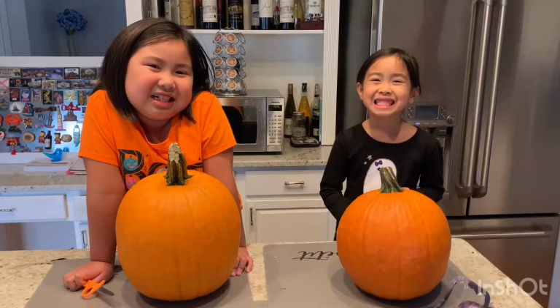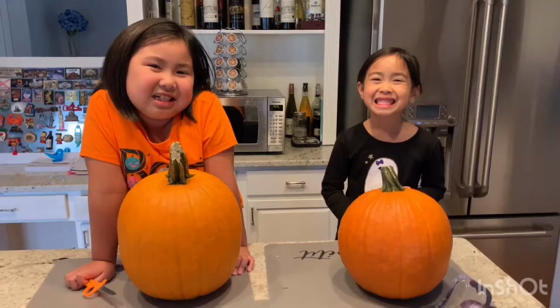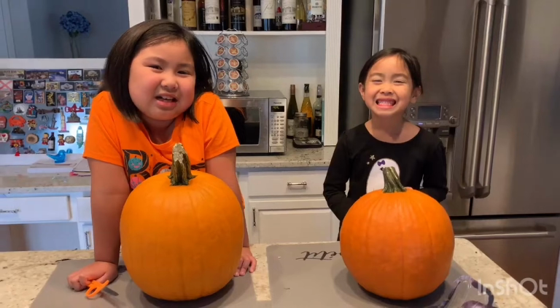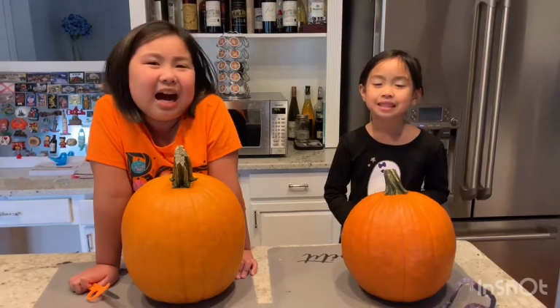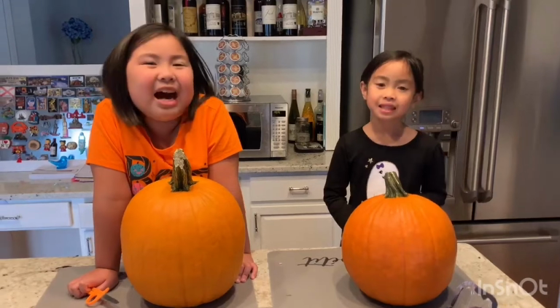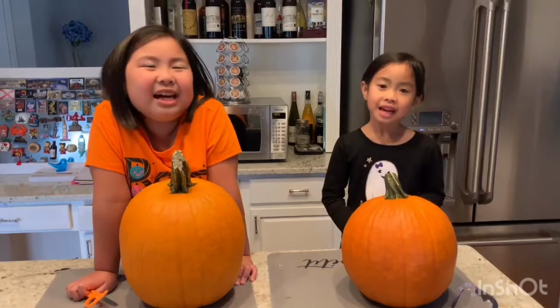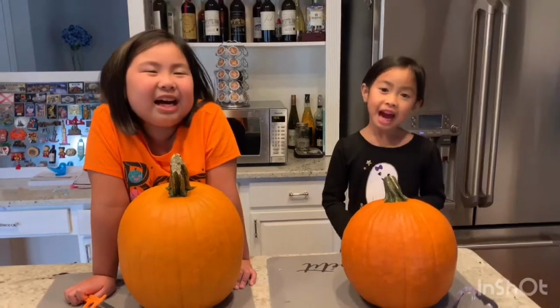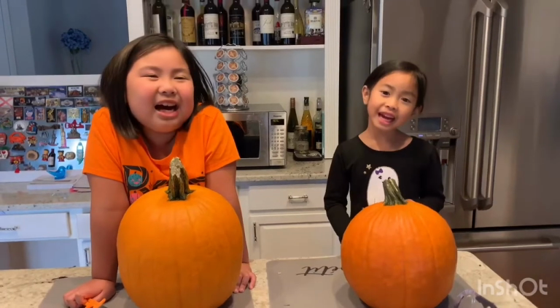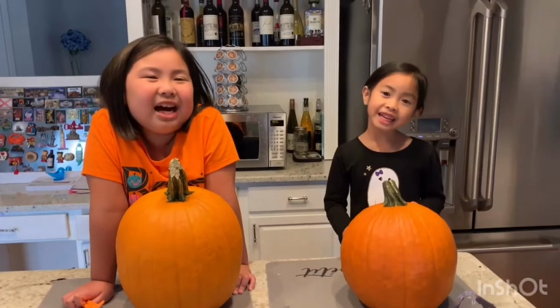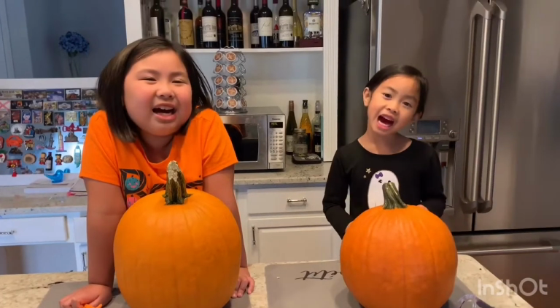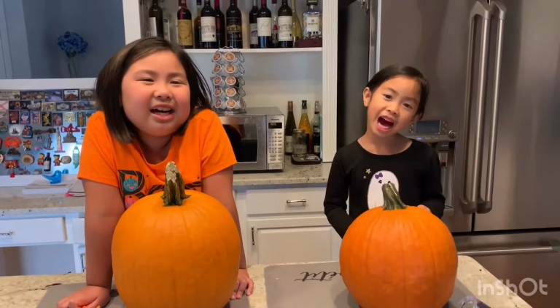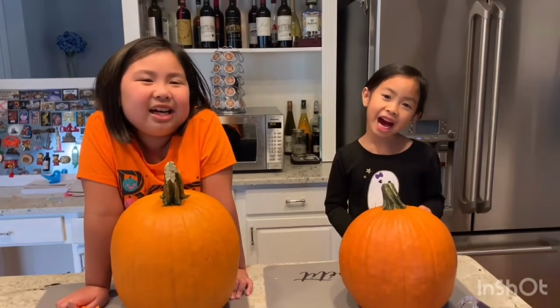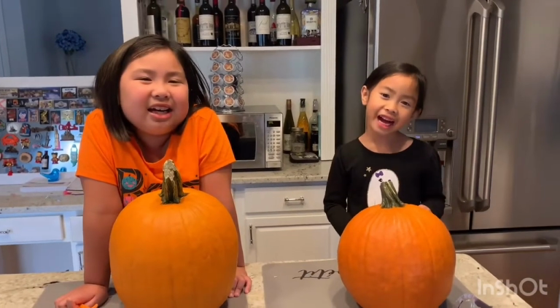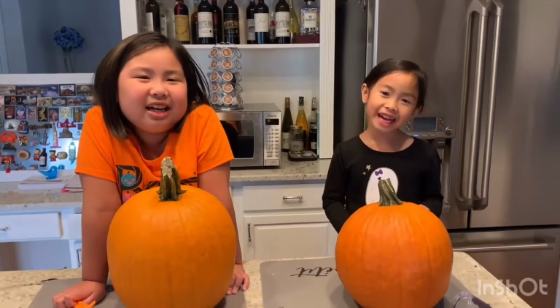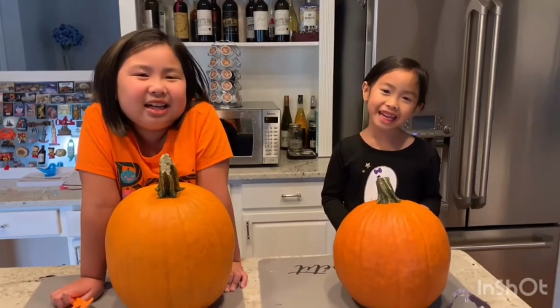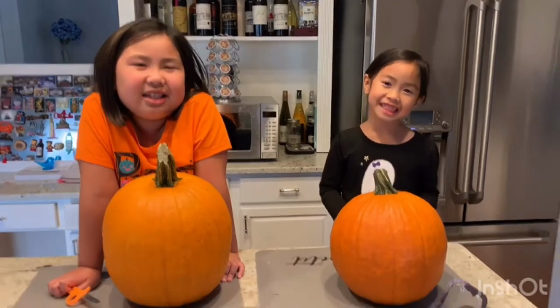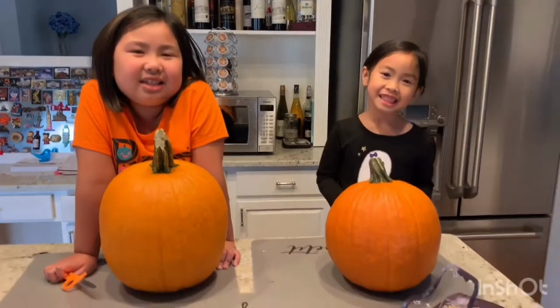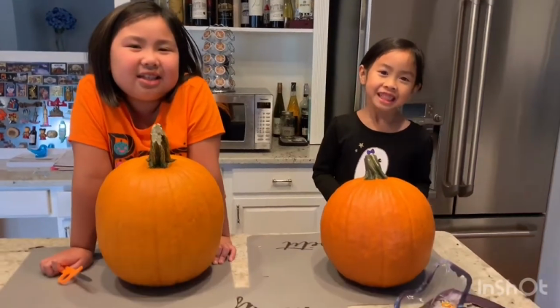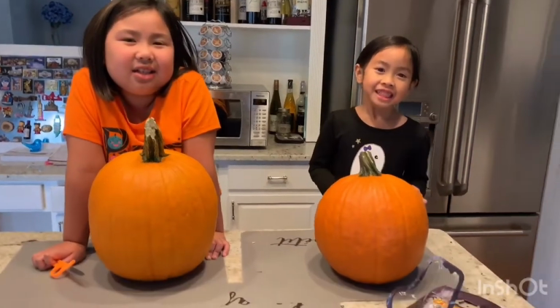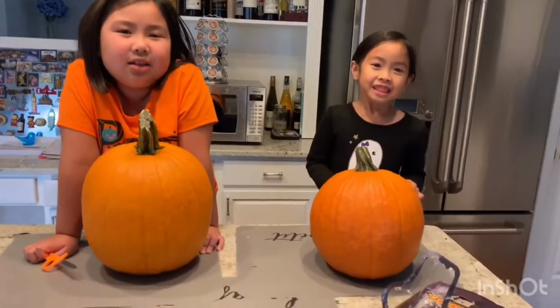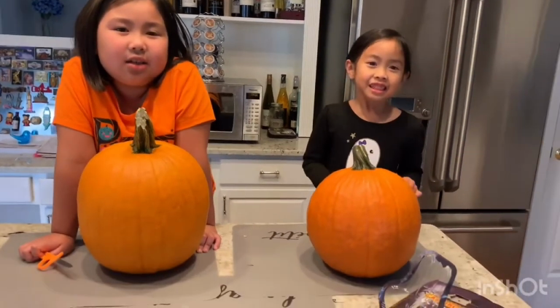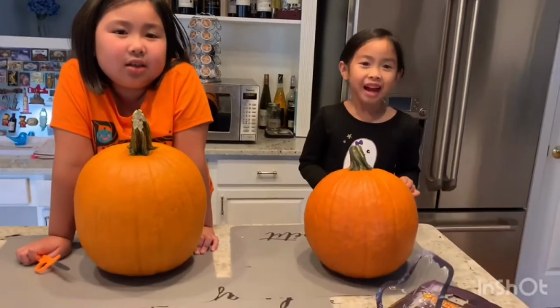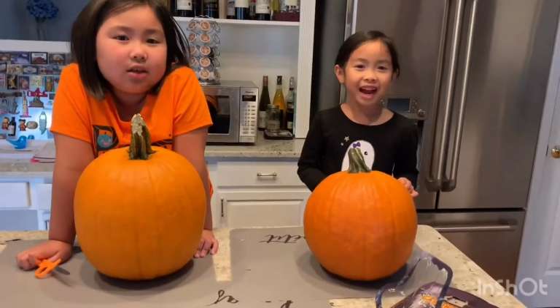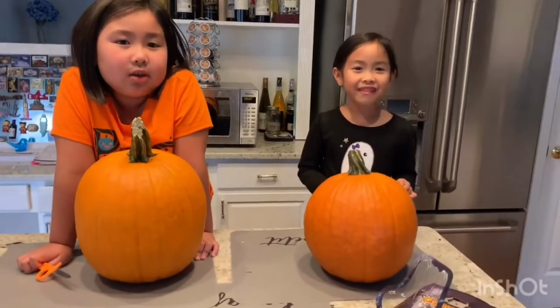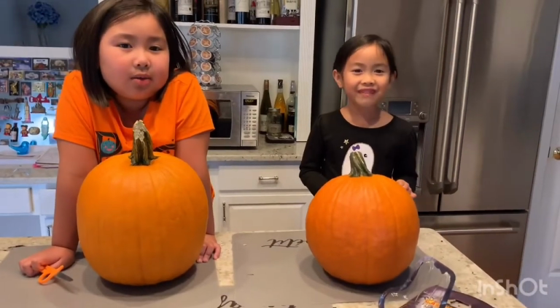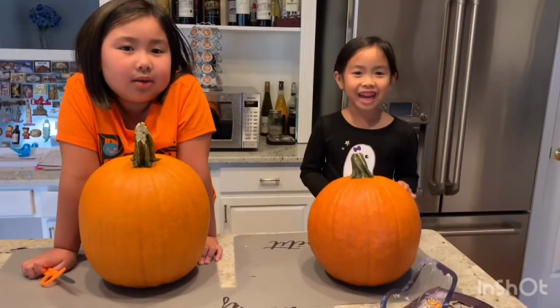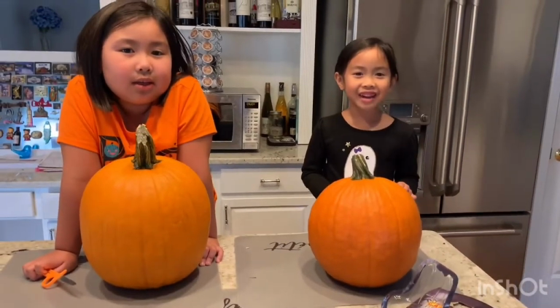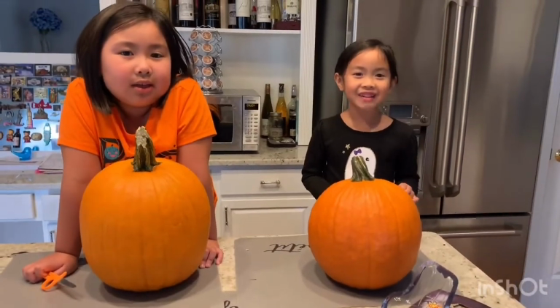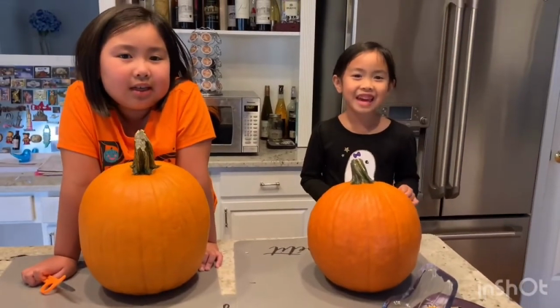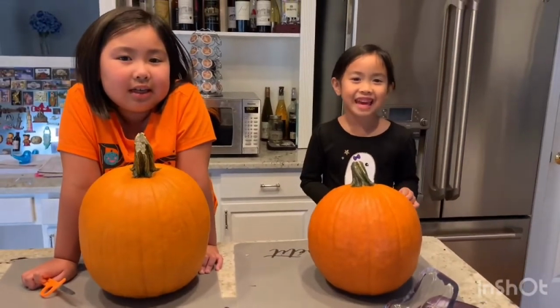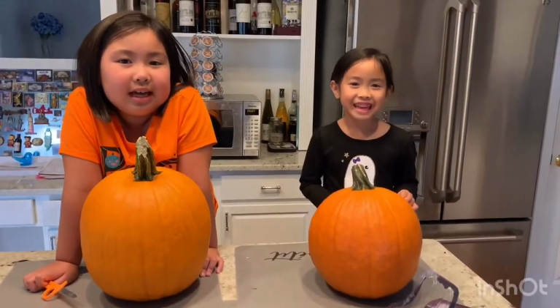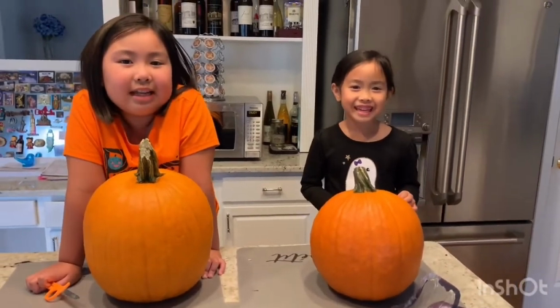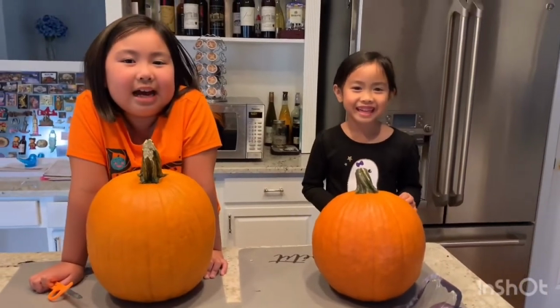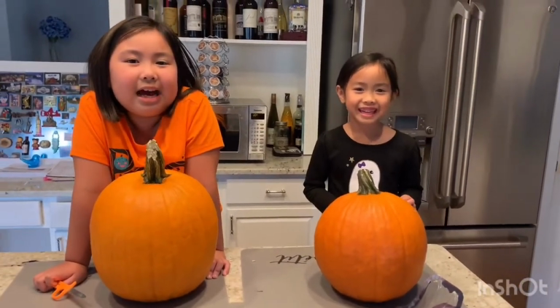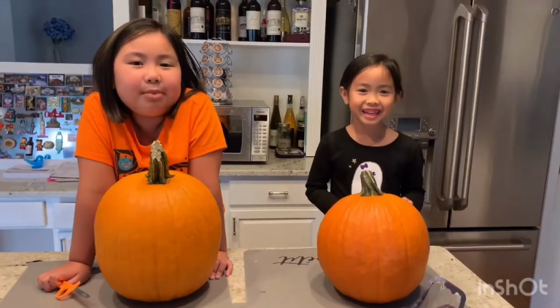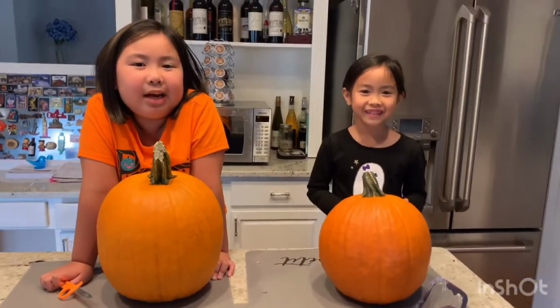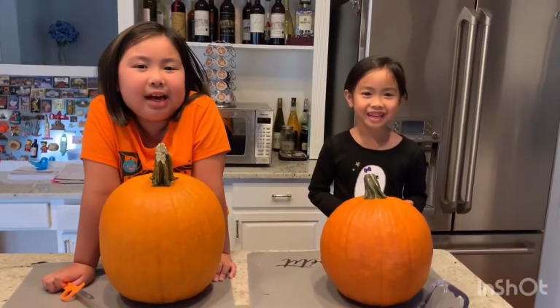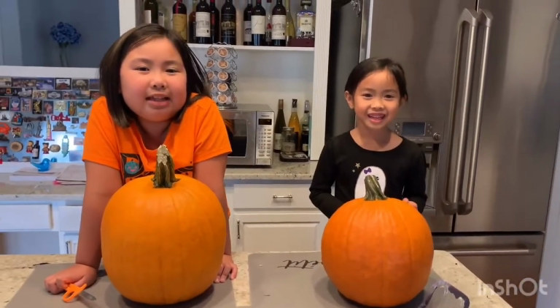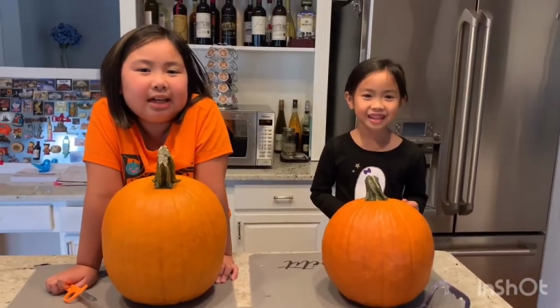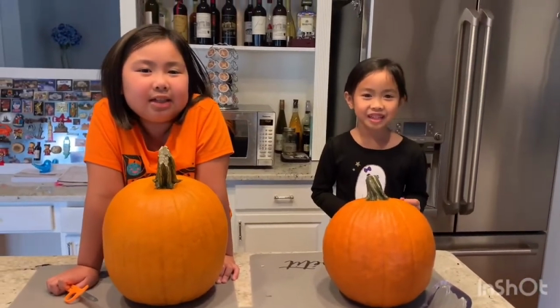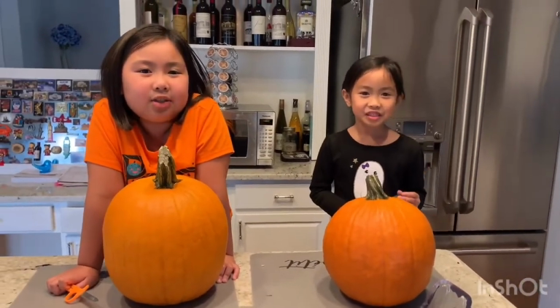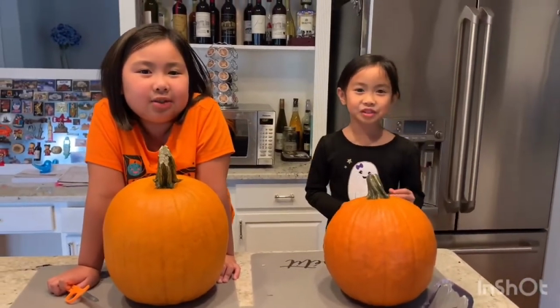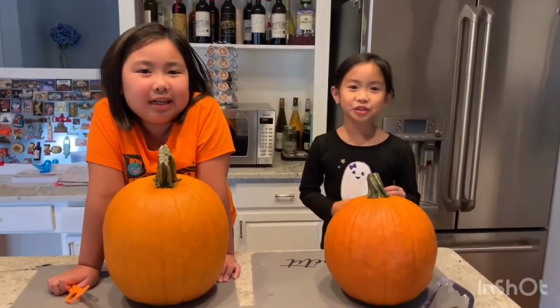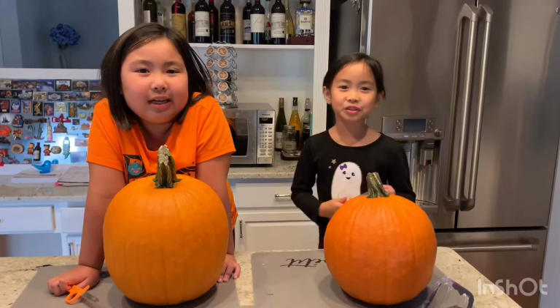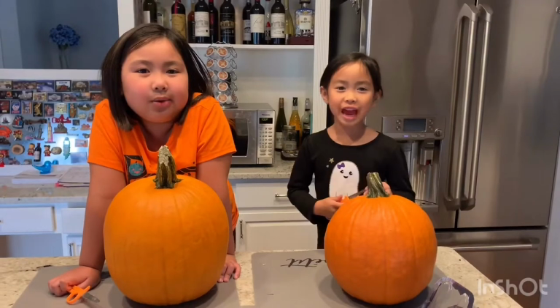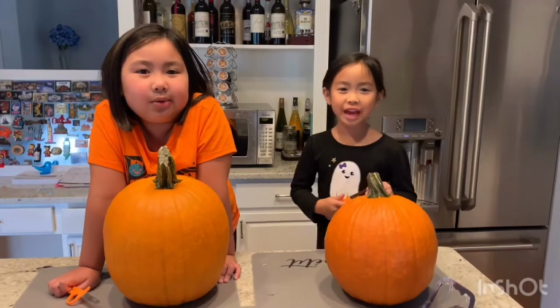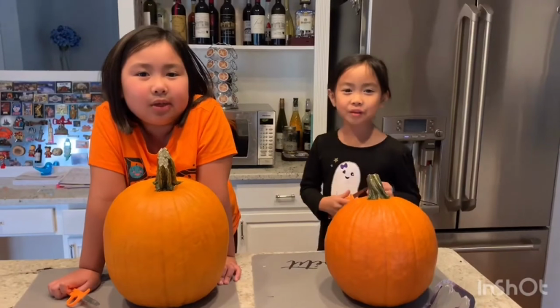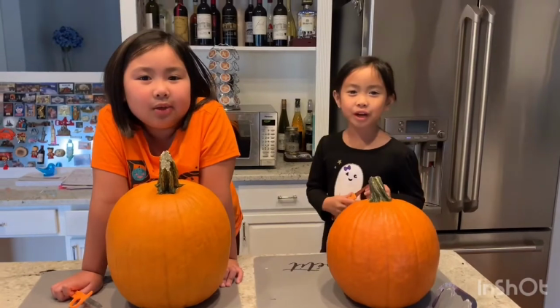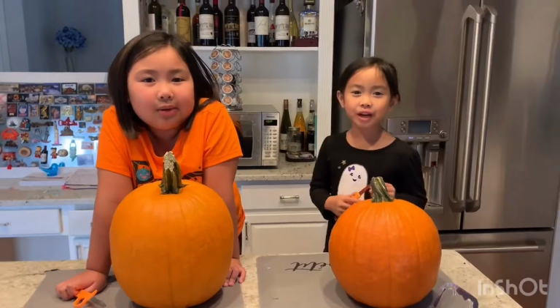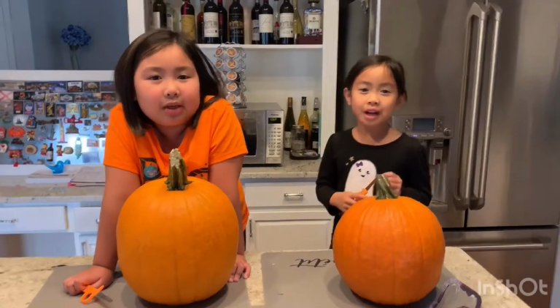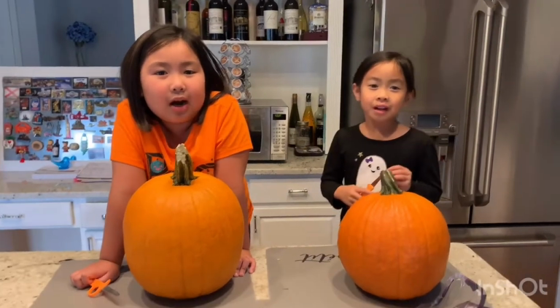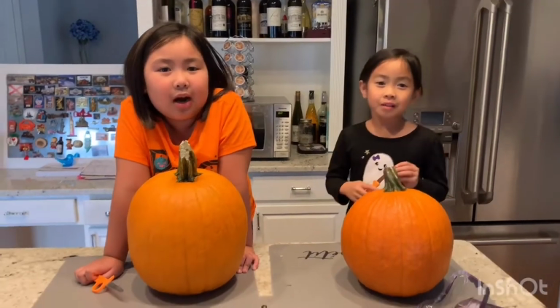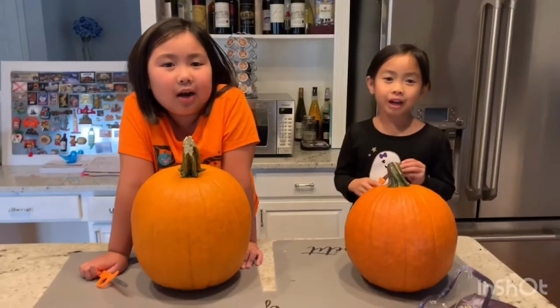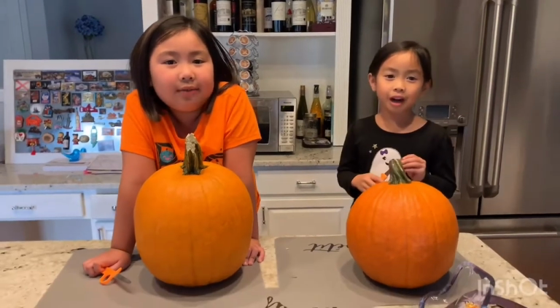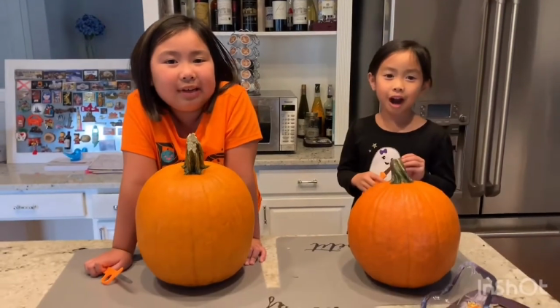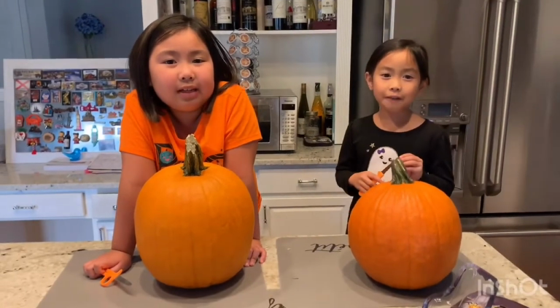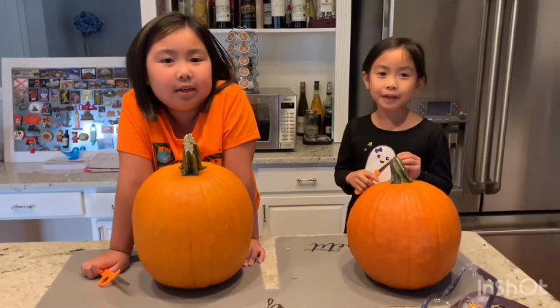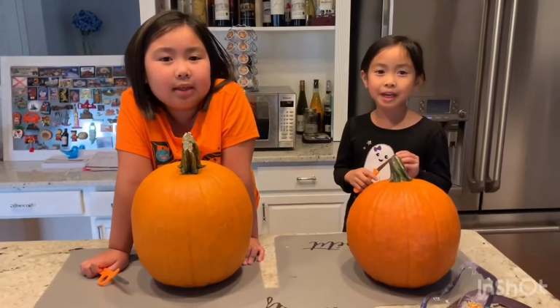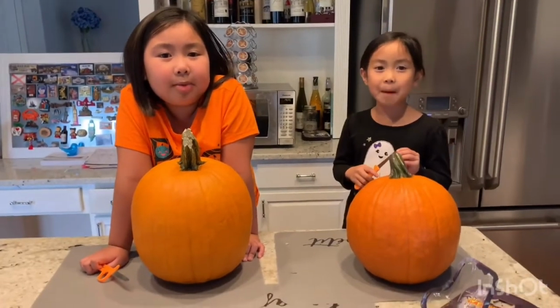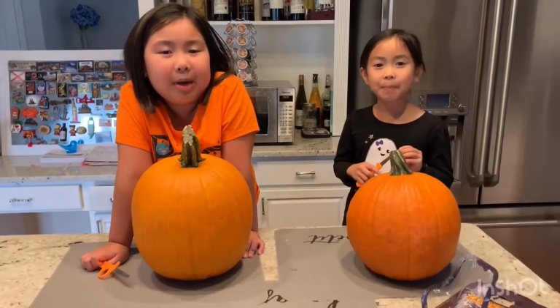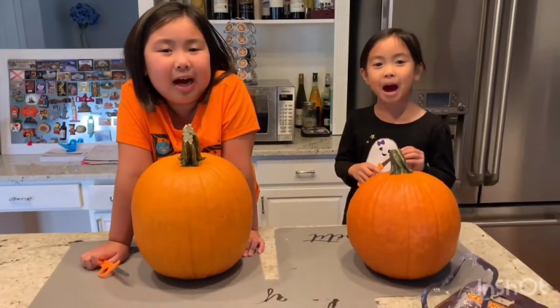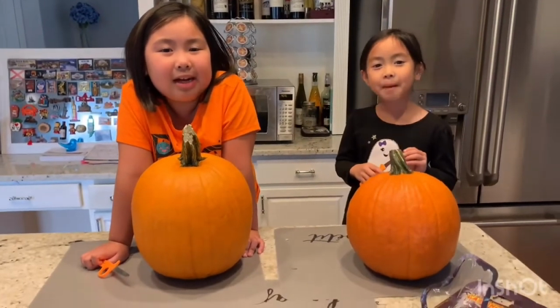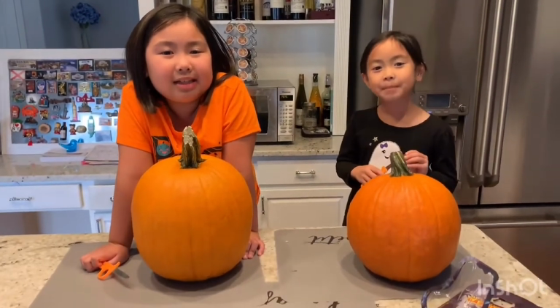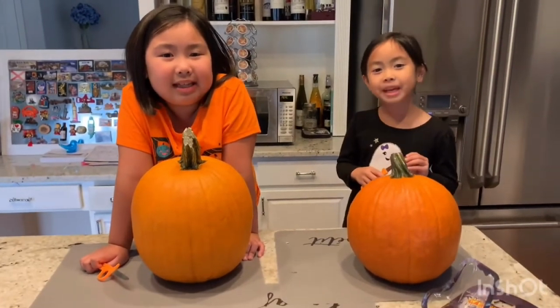Hi guys! I'm Marion and I'm Hannah. Today we're carving the pumpkins.